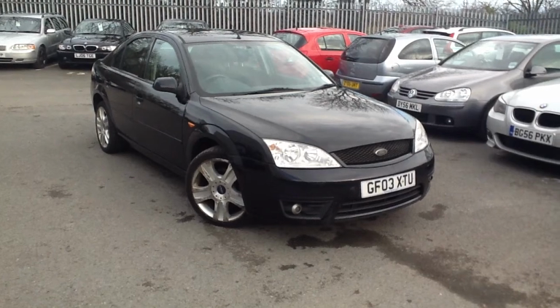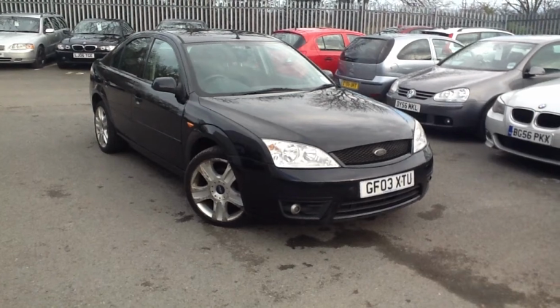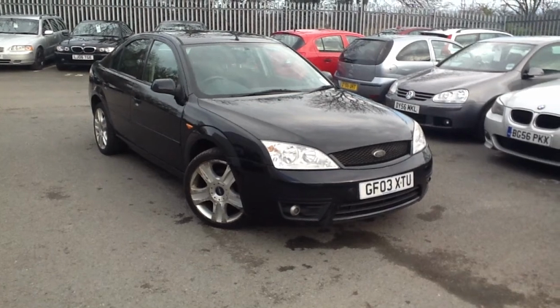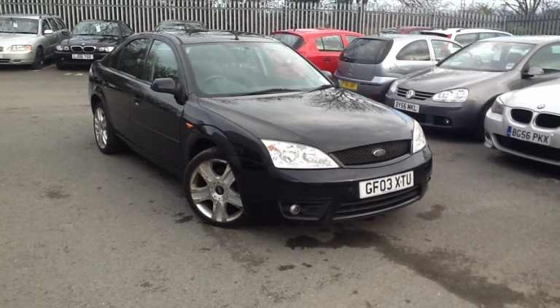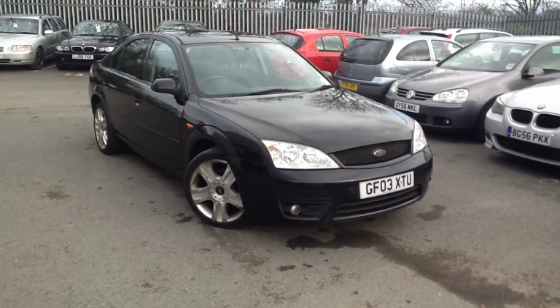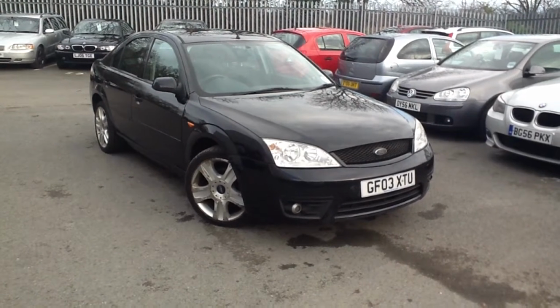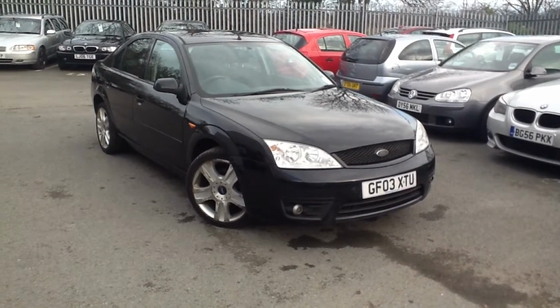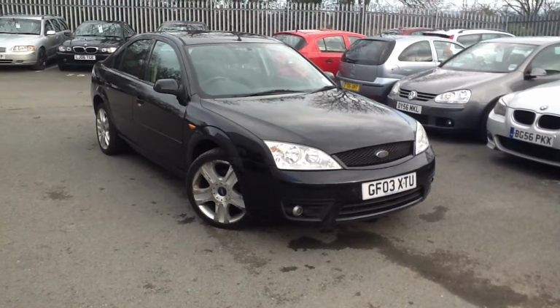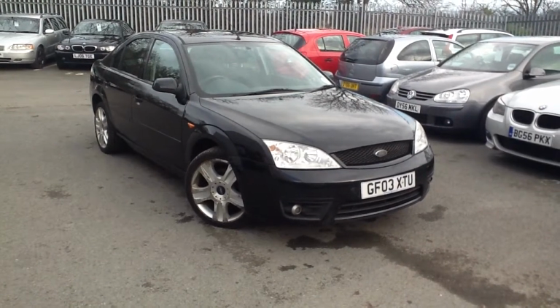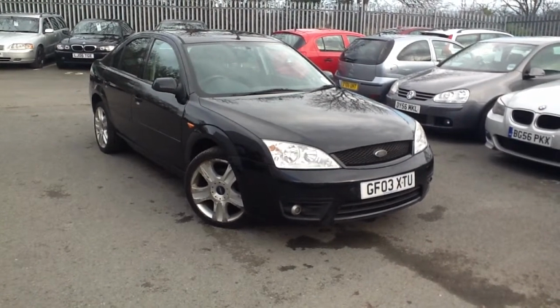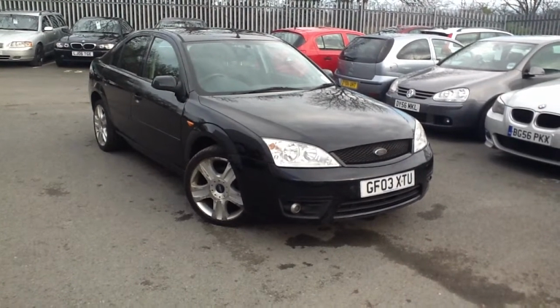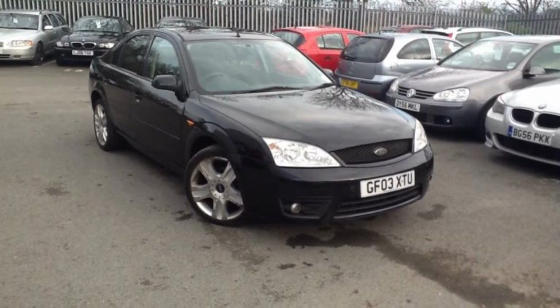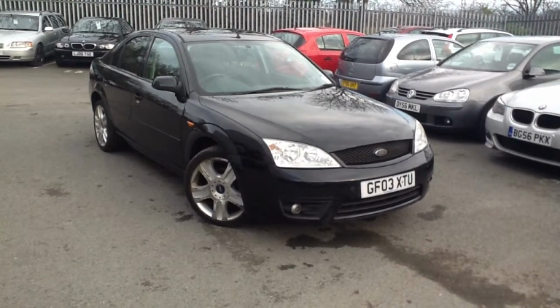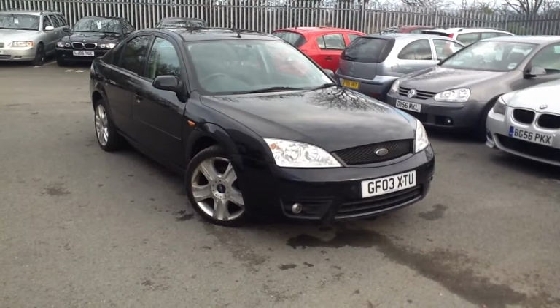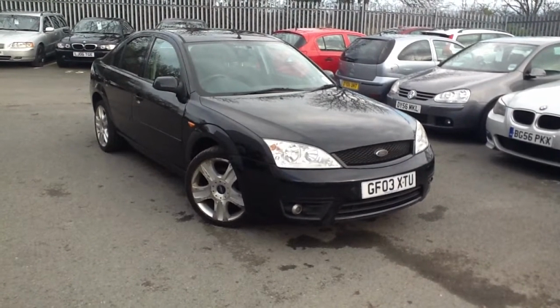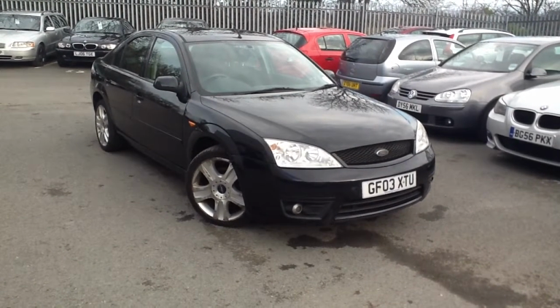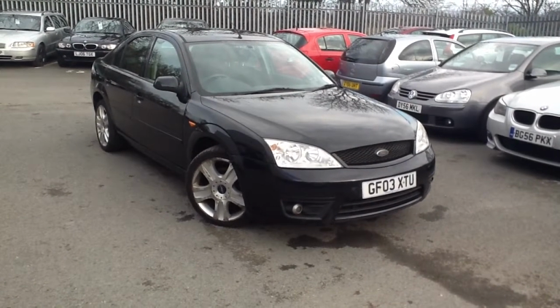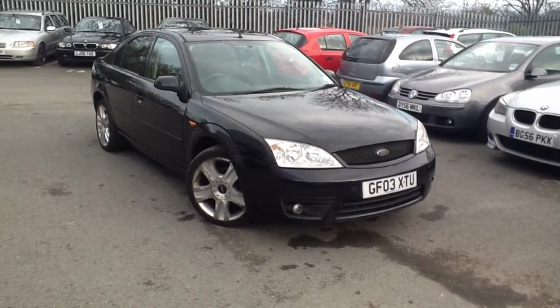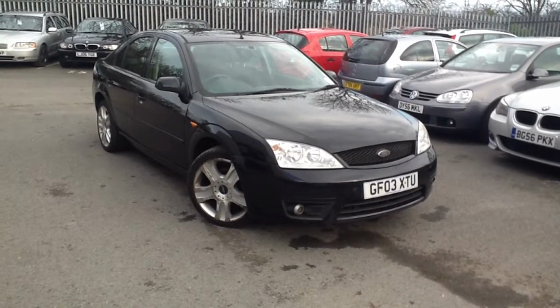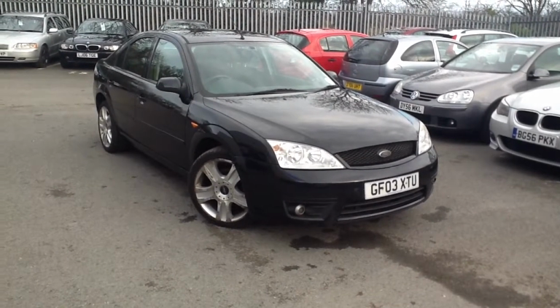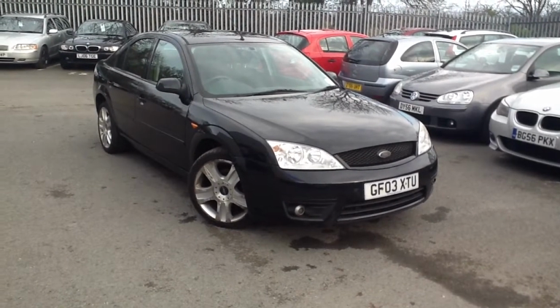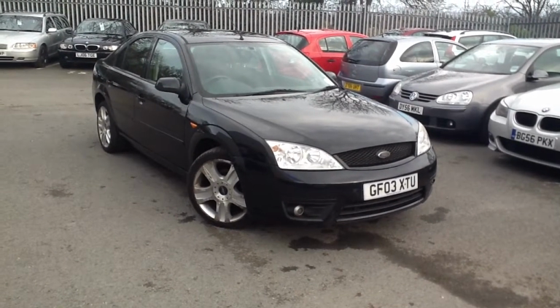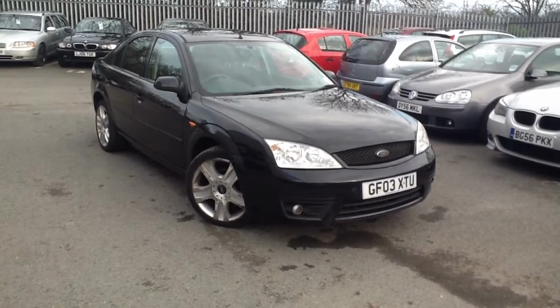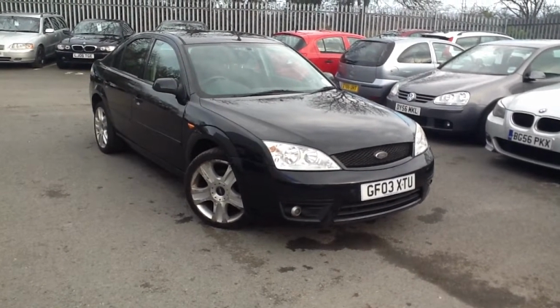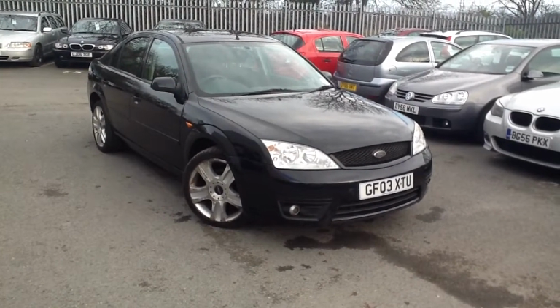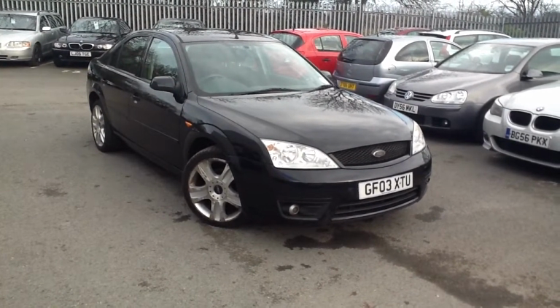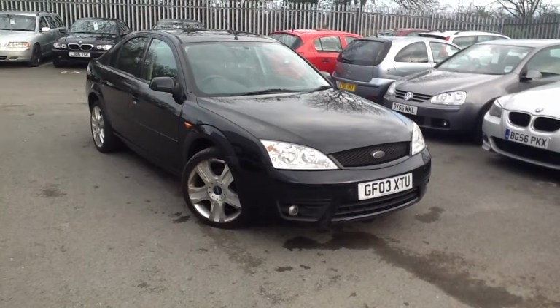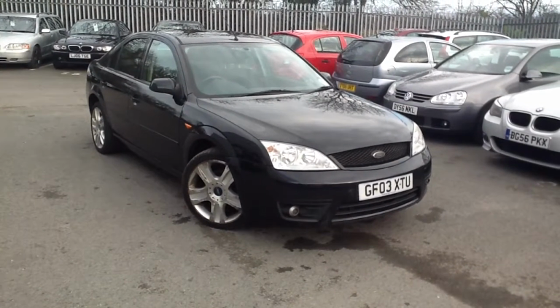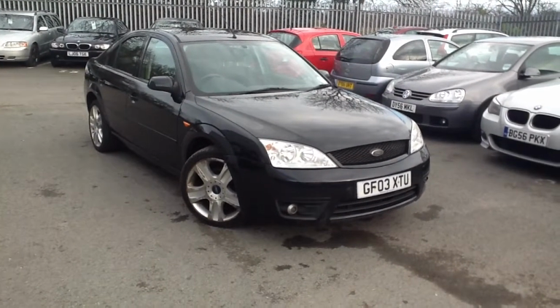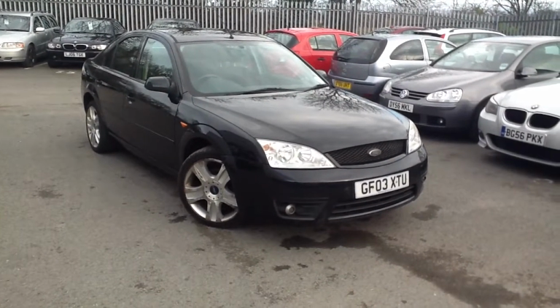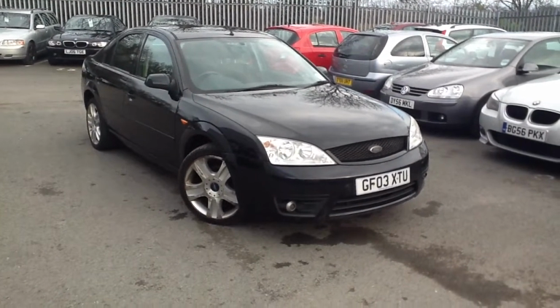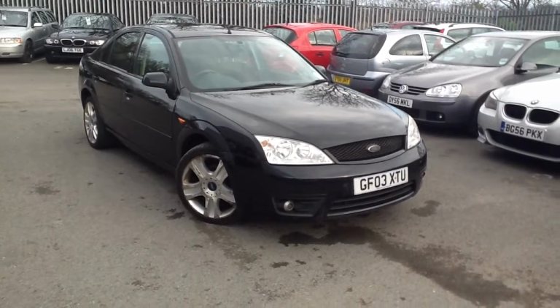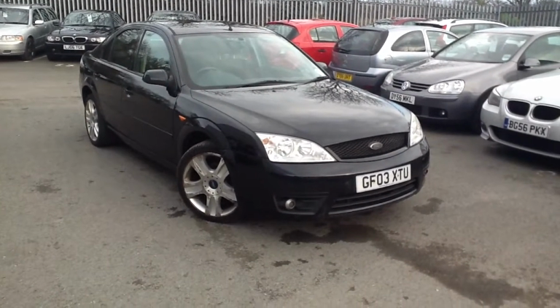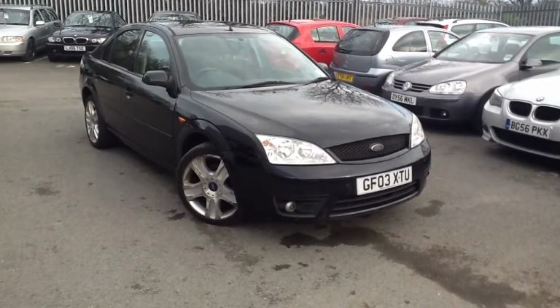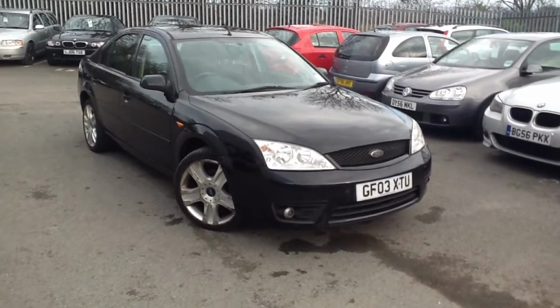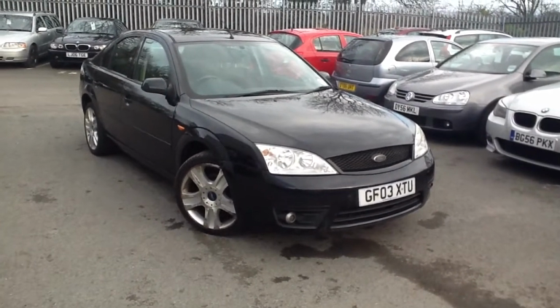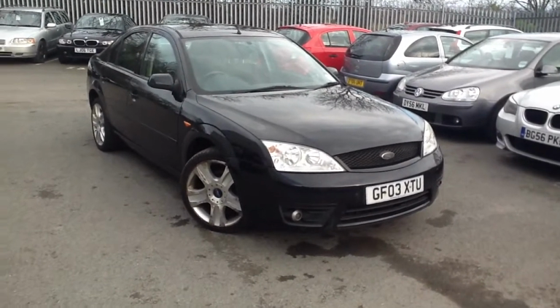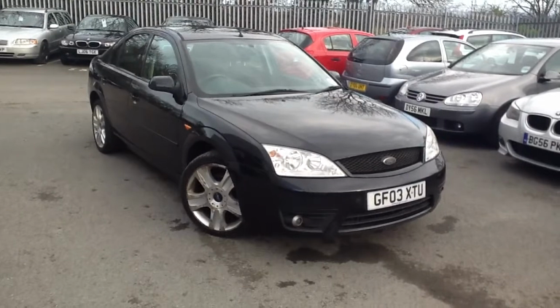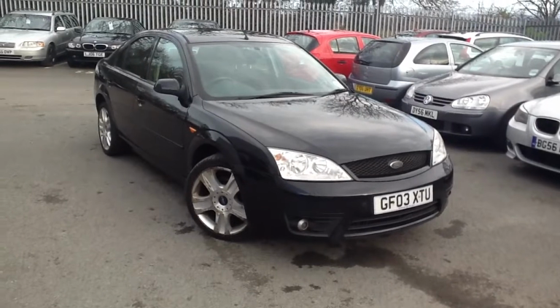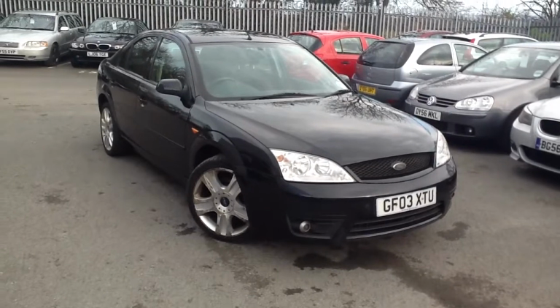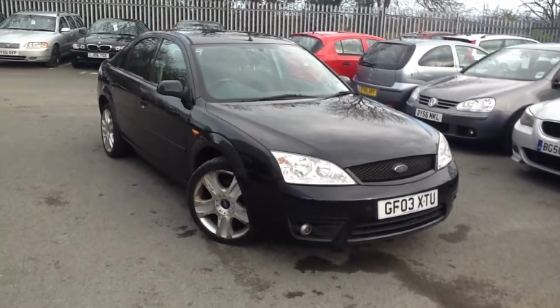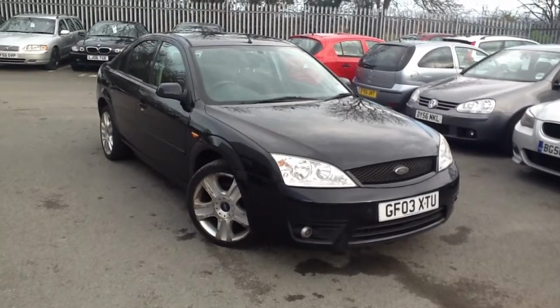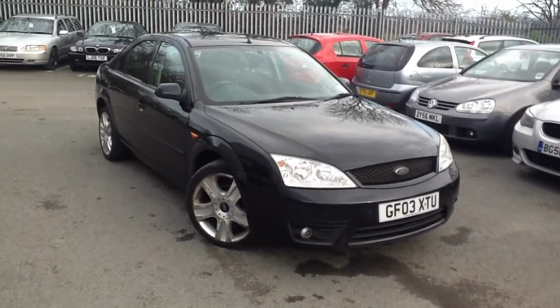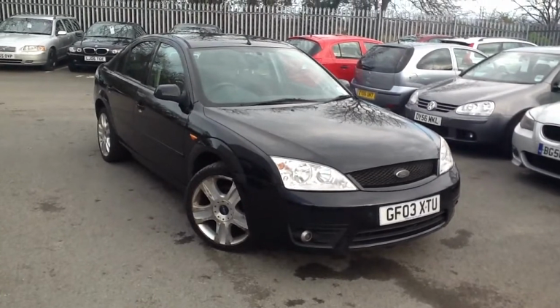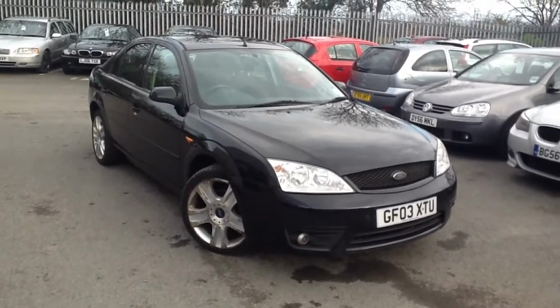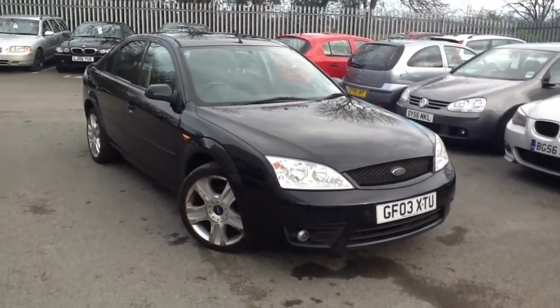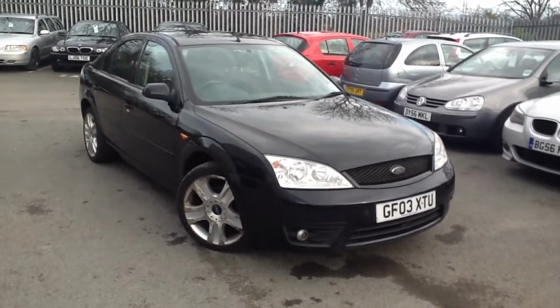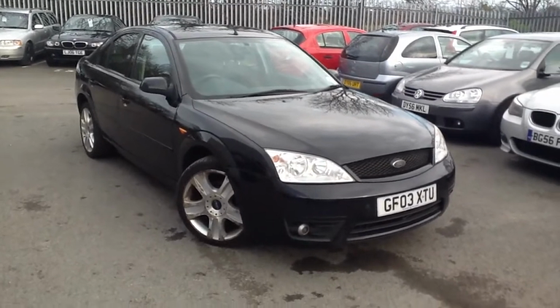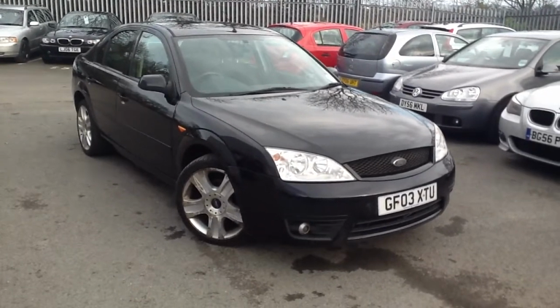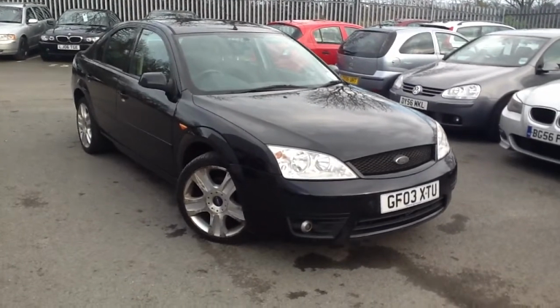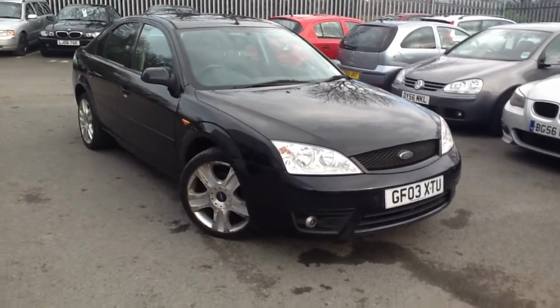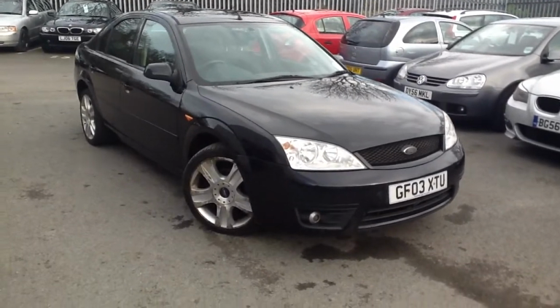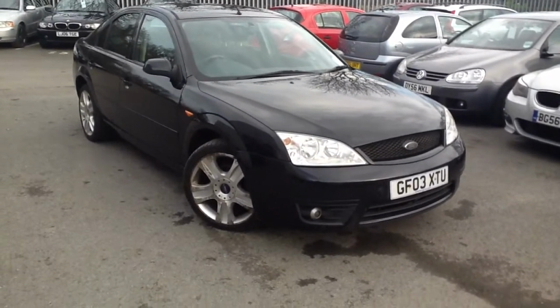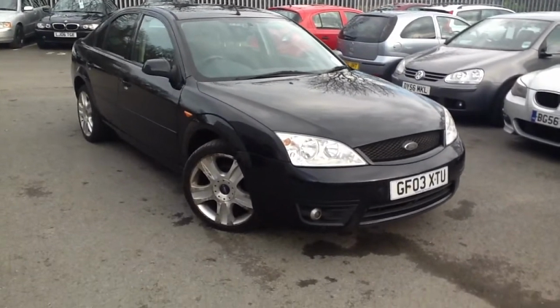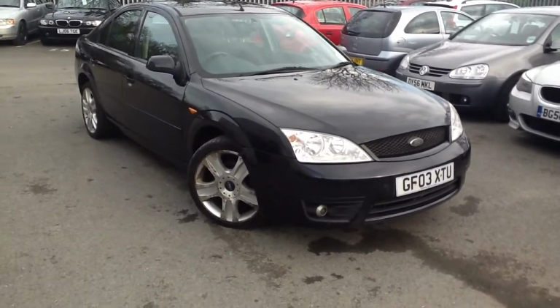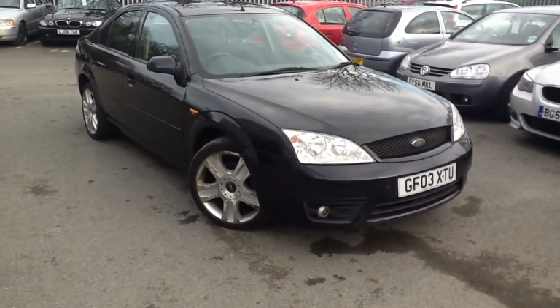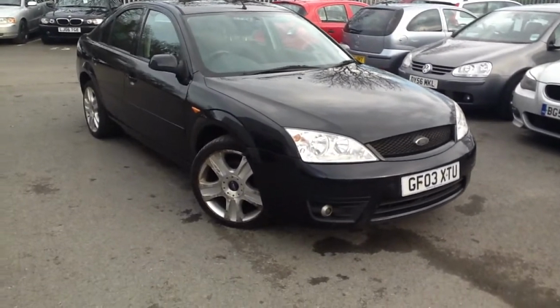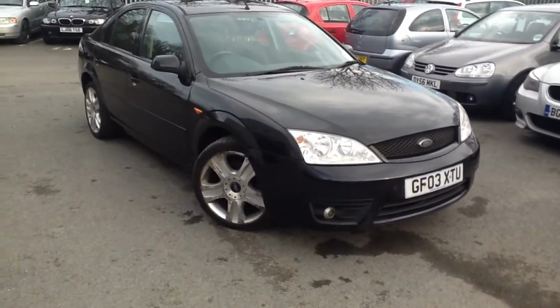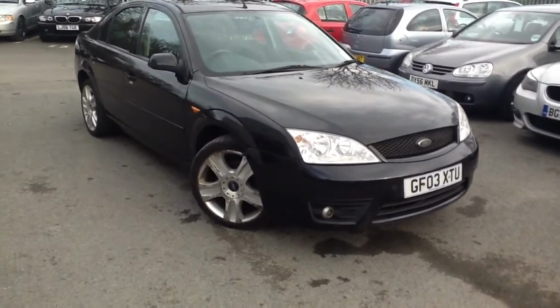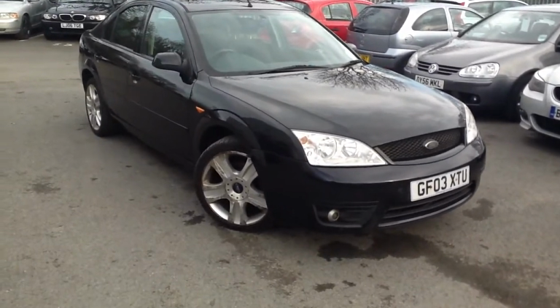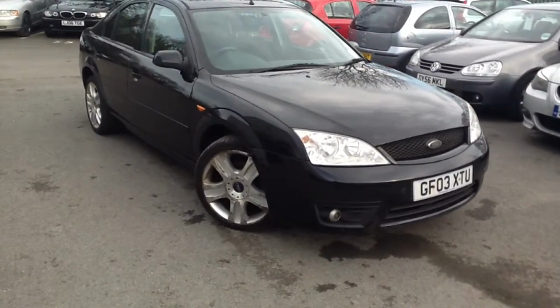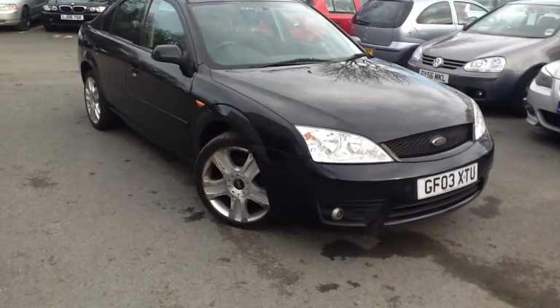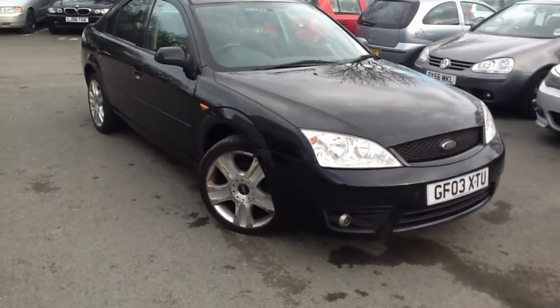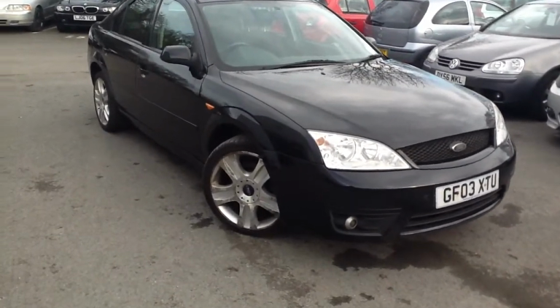Here we have a Ford Mondeo, it's 2003 and it's the gear edition in black.